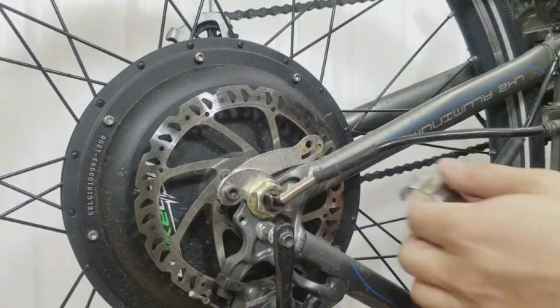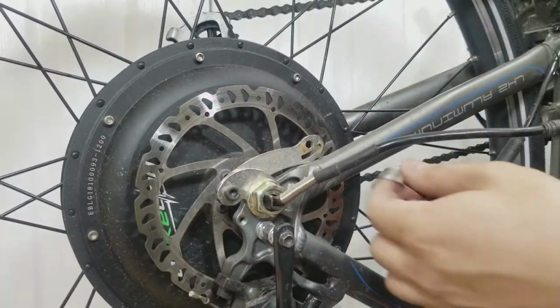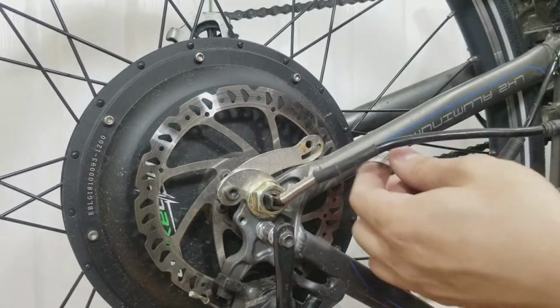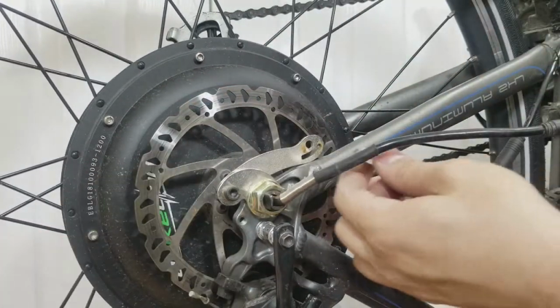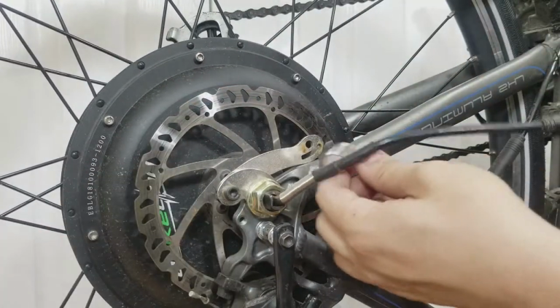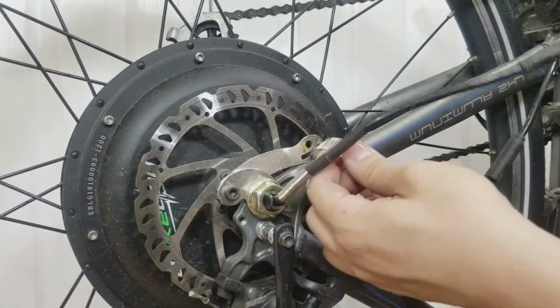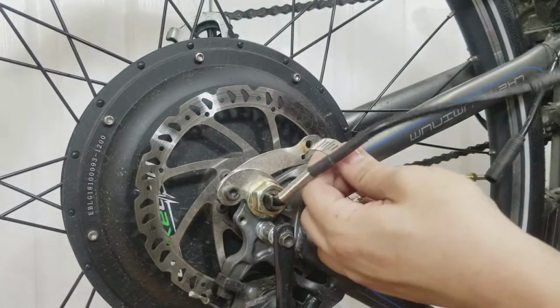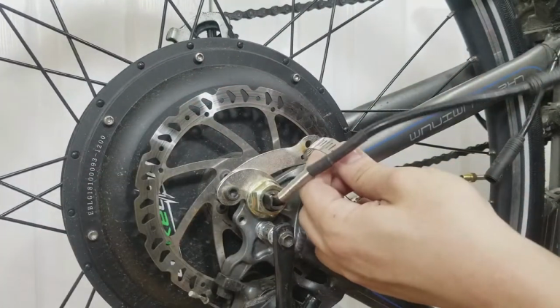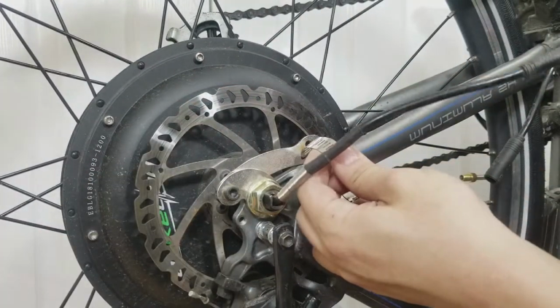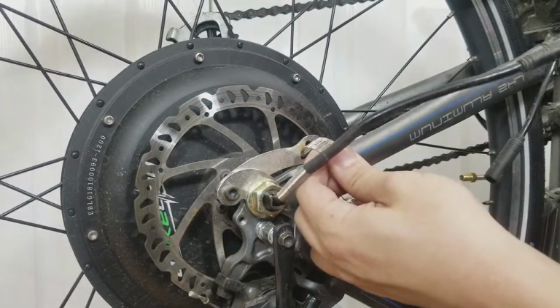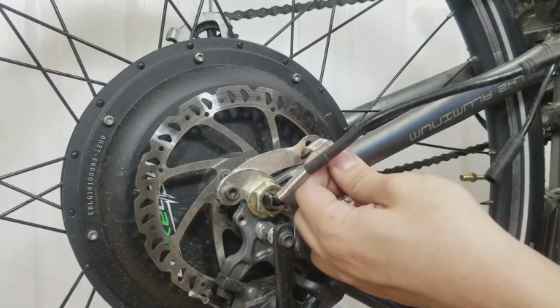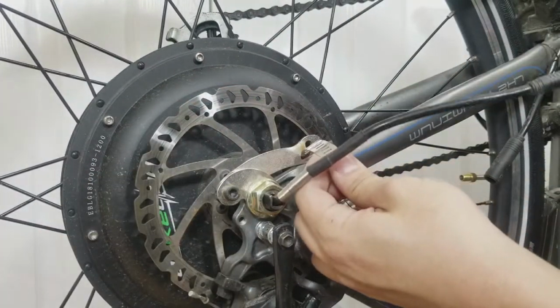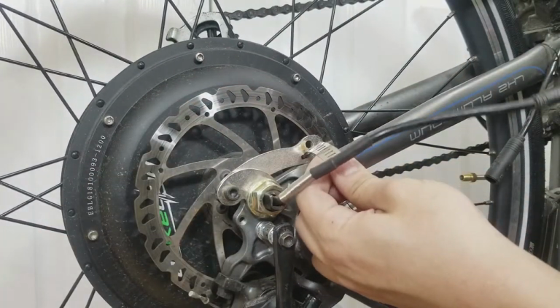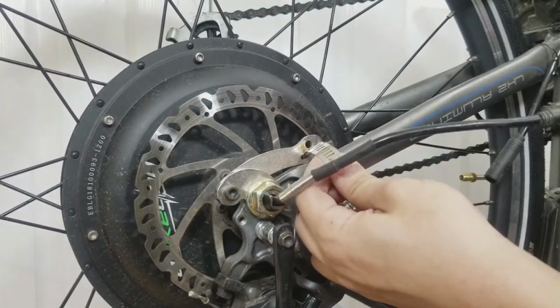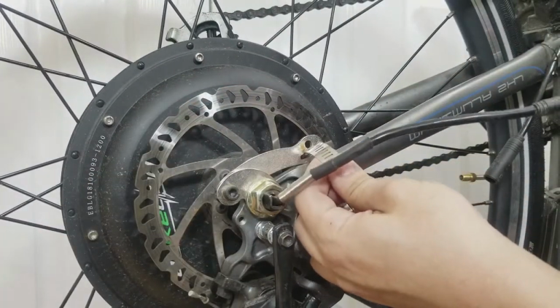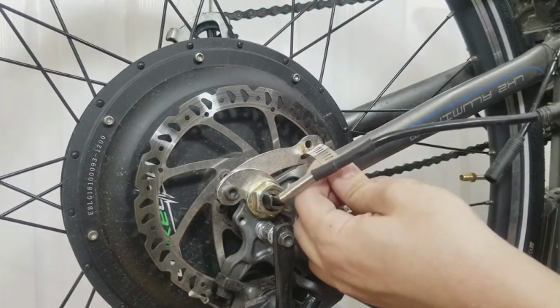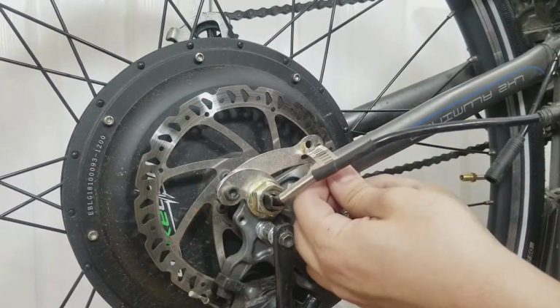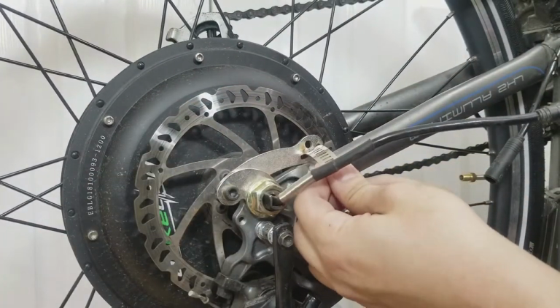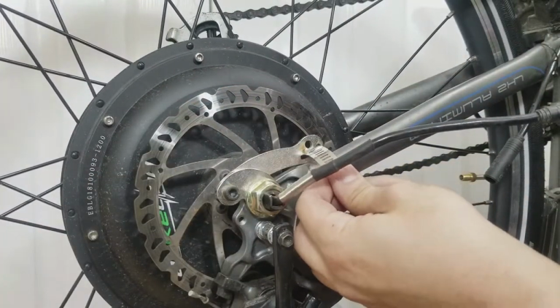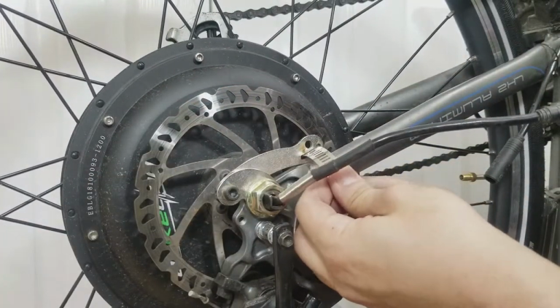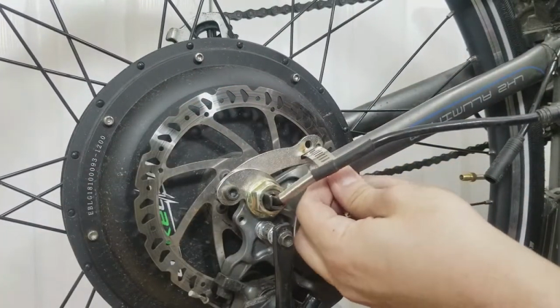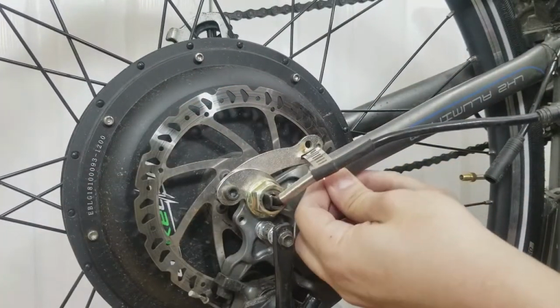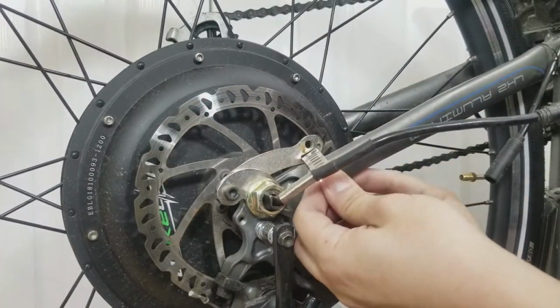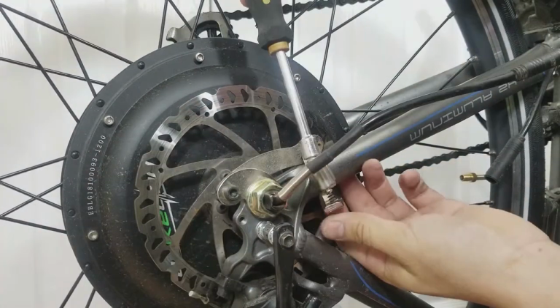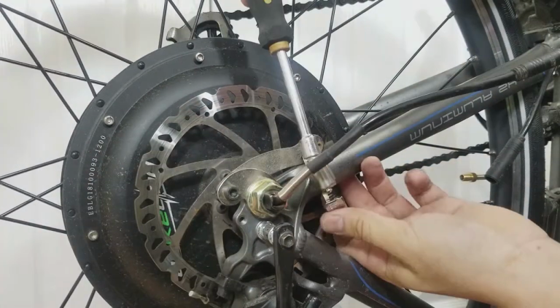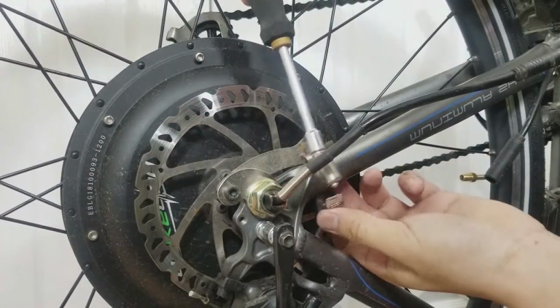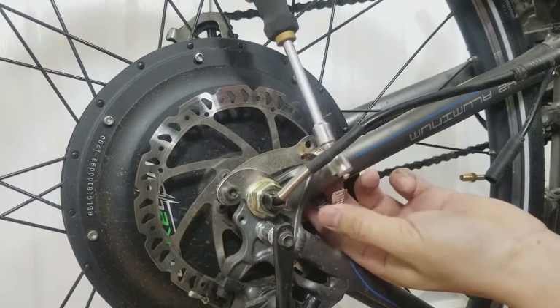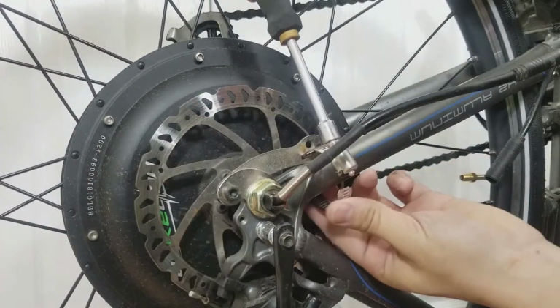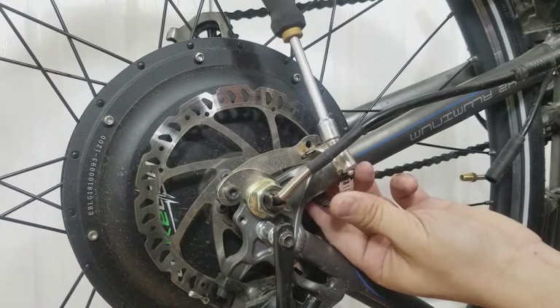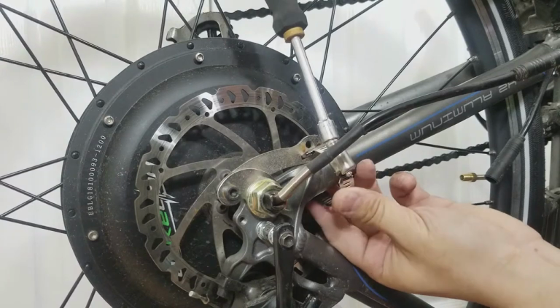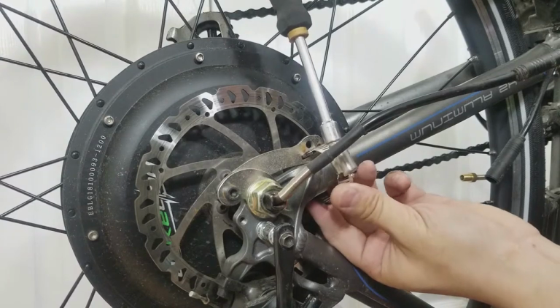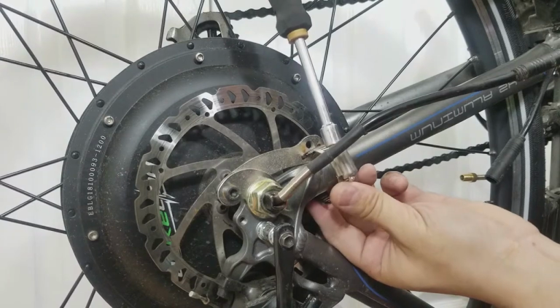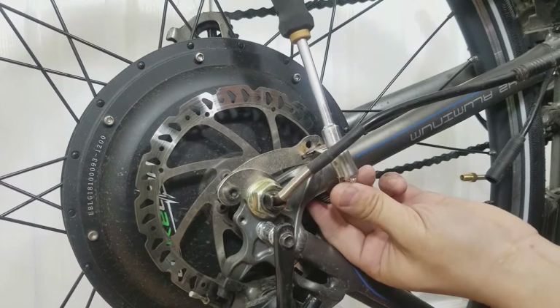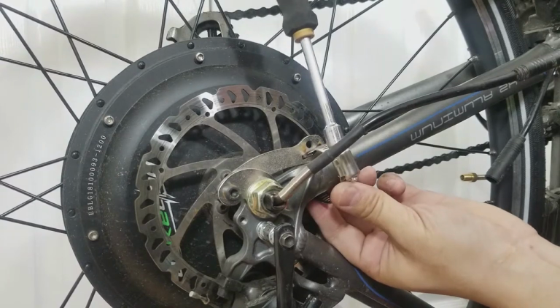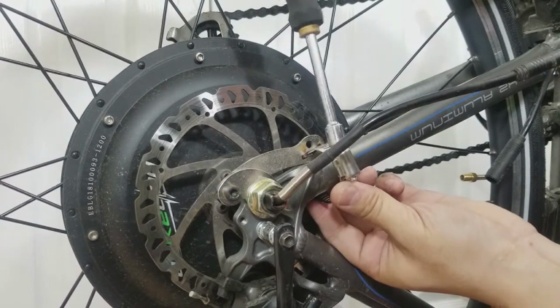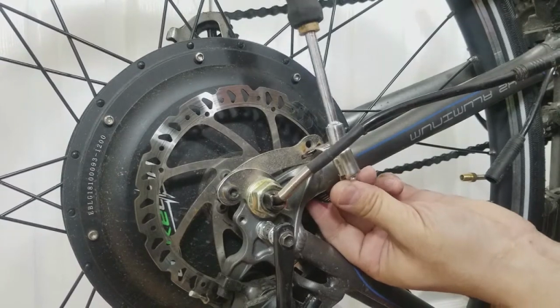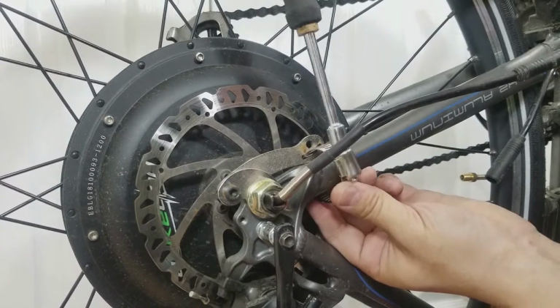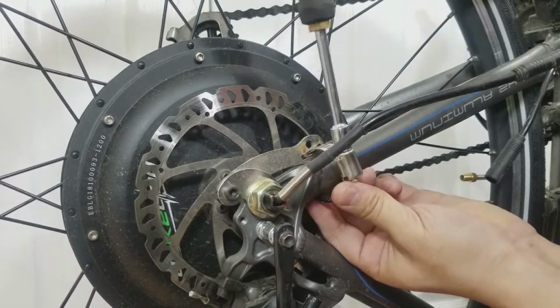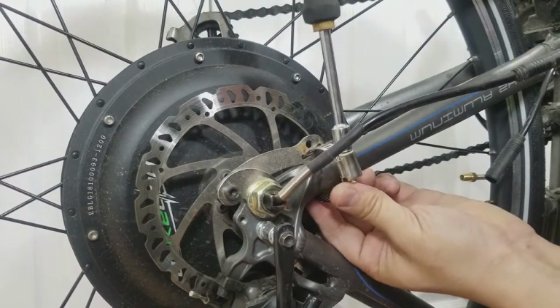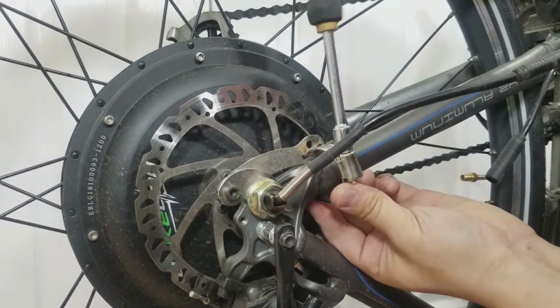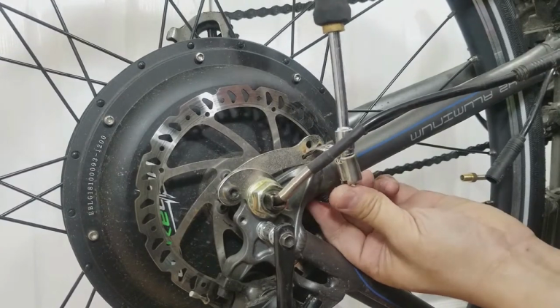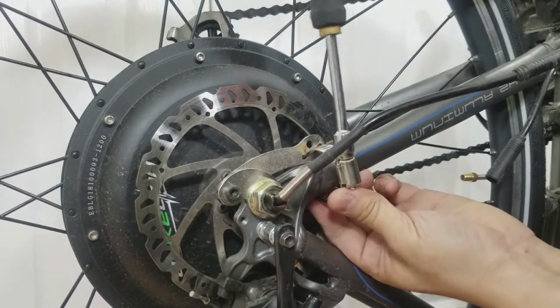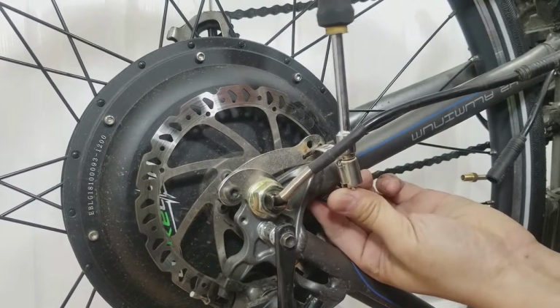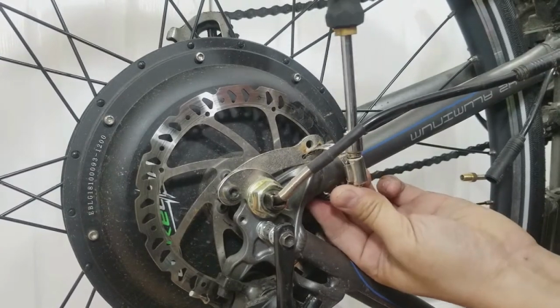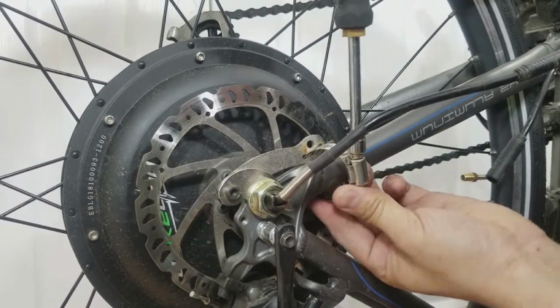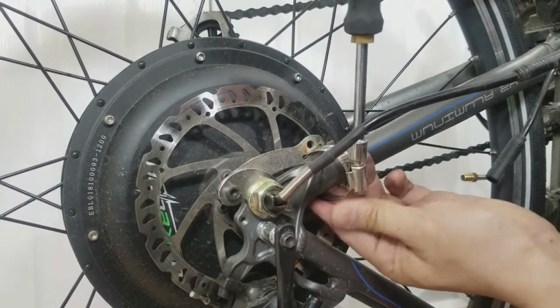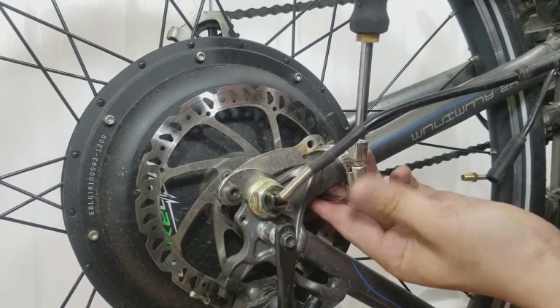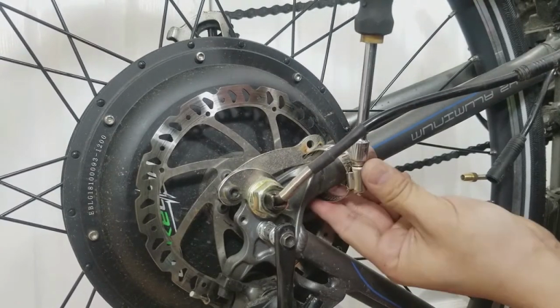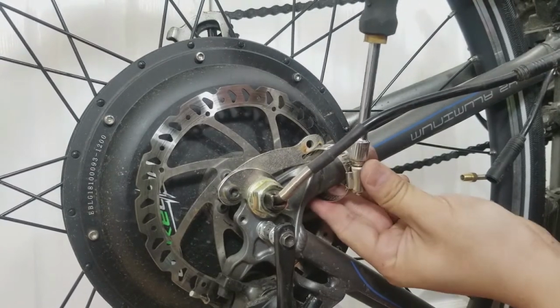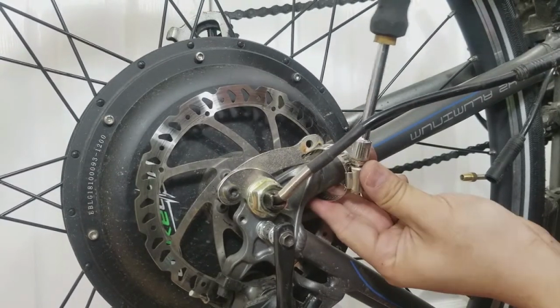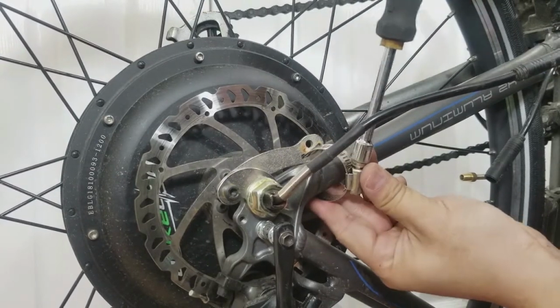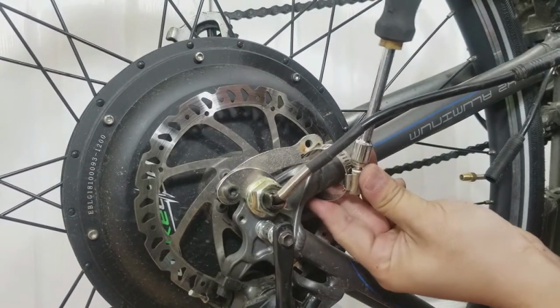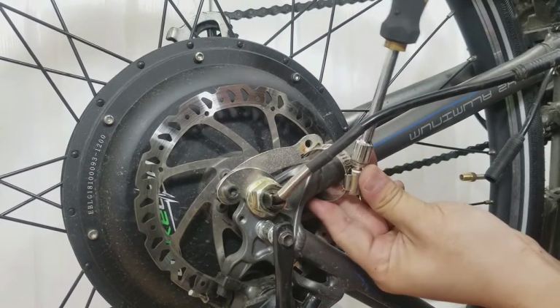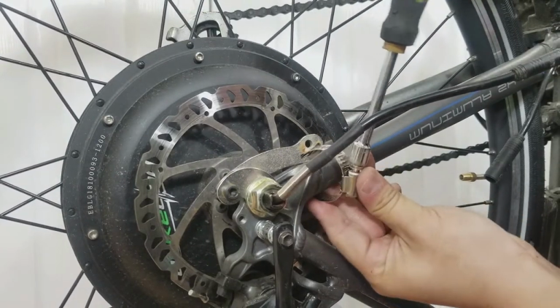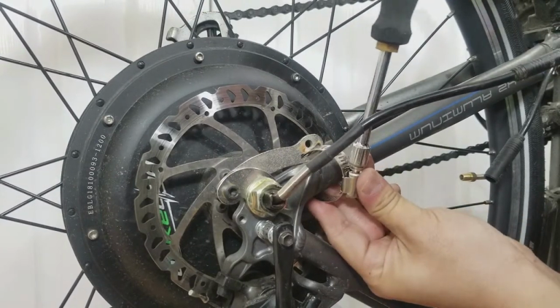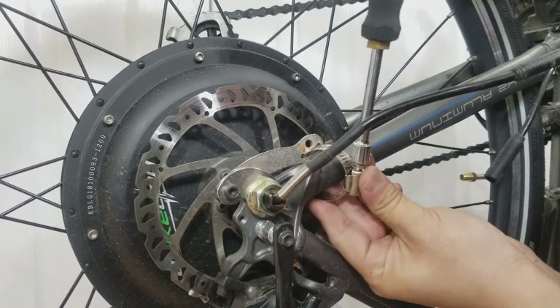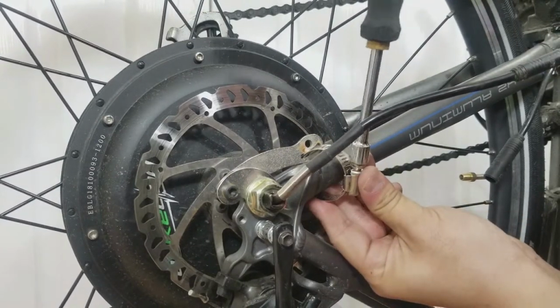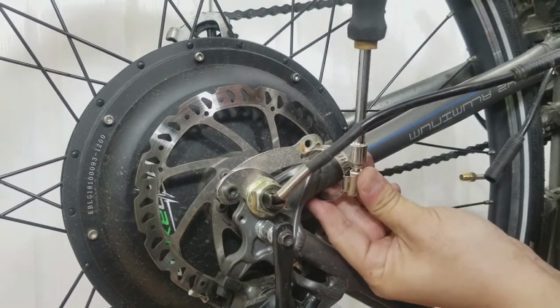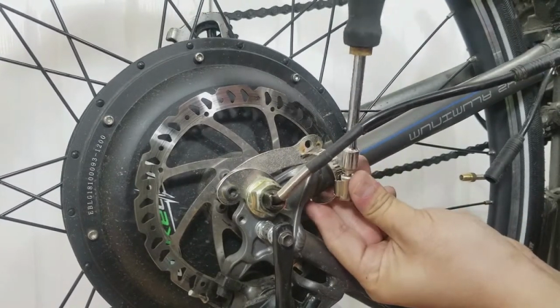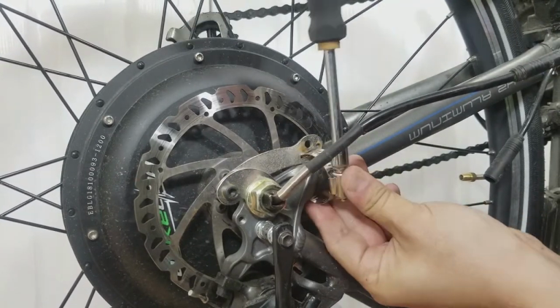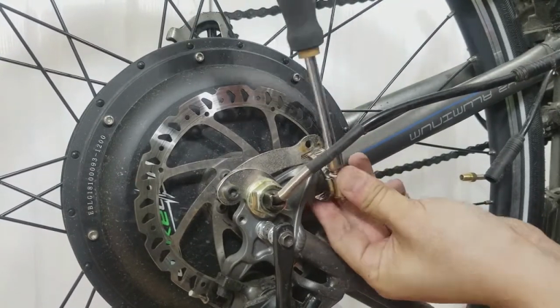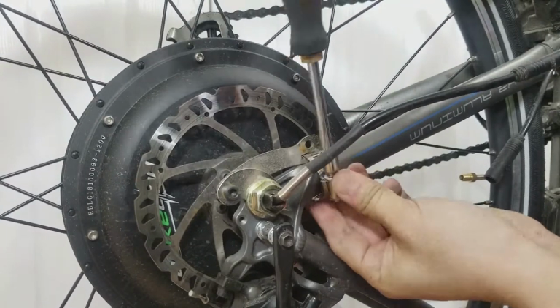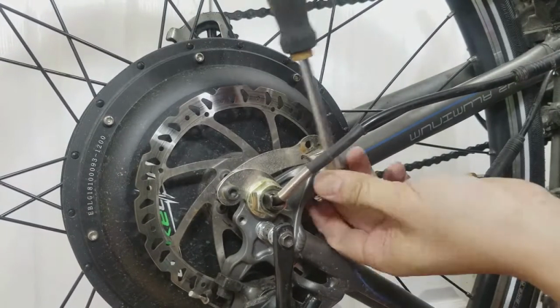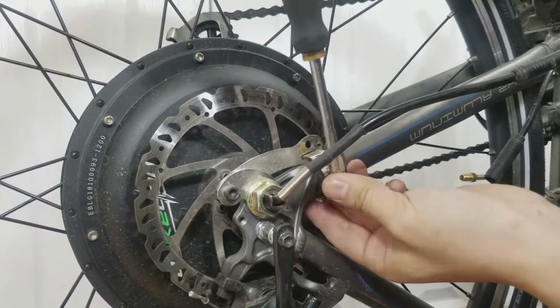Then fully tighten the second piece of the arm while making sure the arm is resting on the chainstay. Now take the hose clamp and loop it through the slot in the arm and around the chainstay. Tighten the clamp and then you're done.